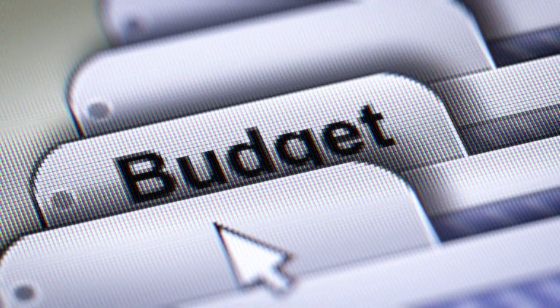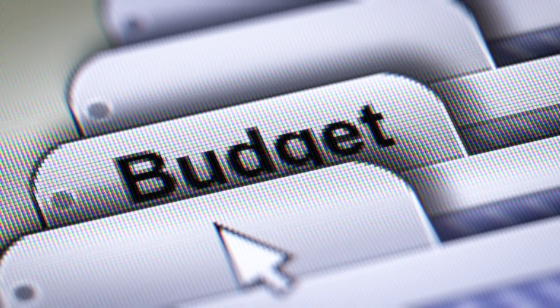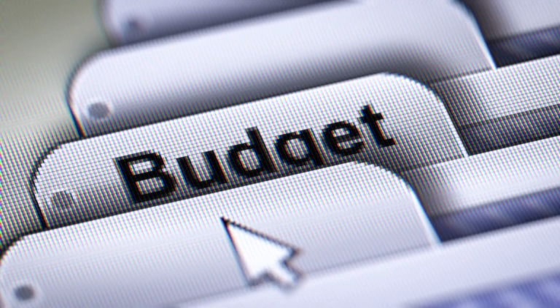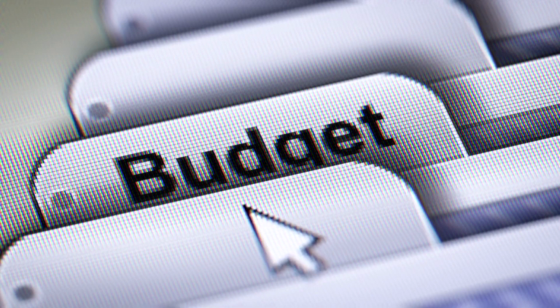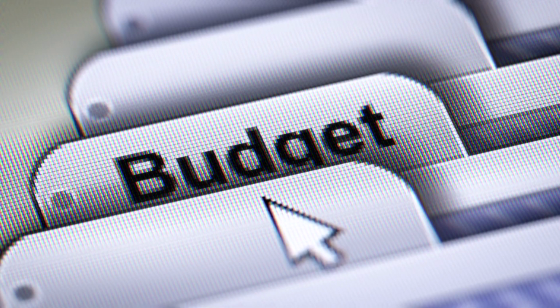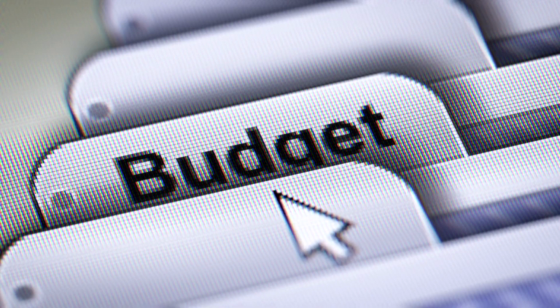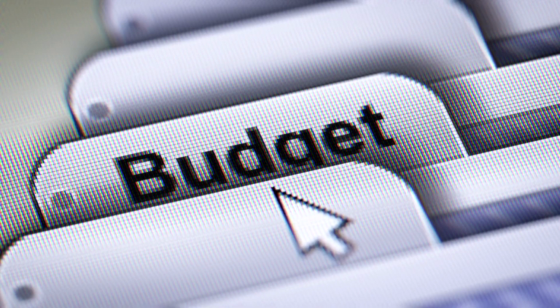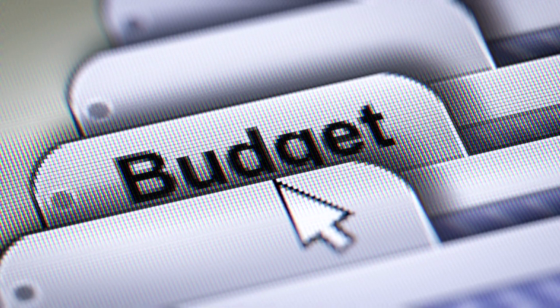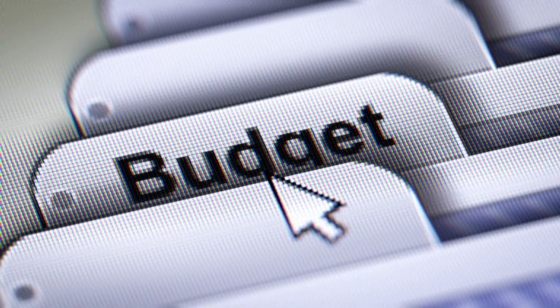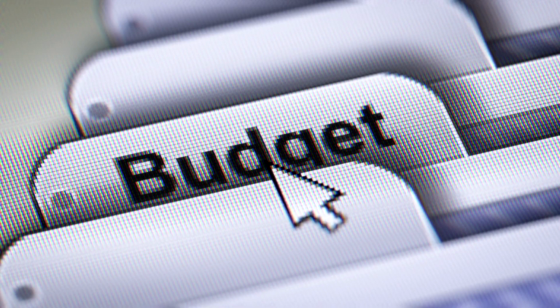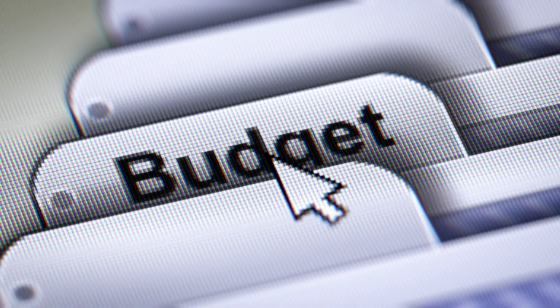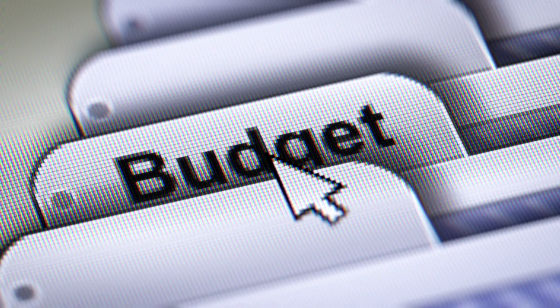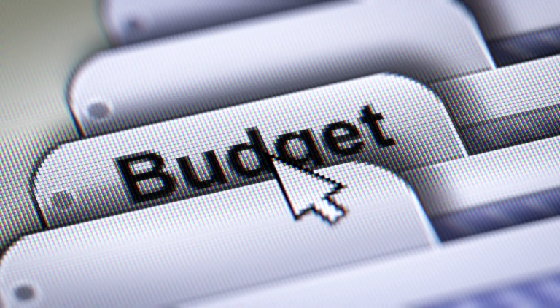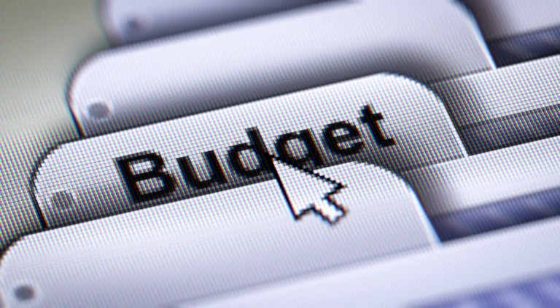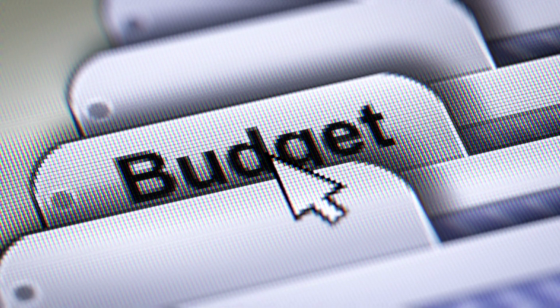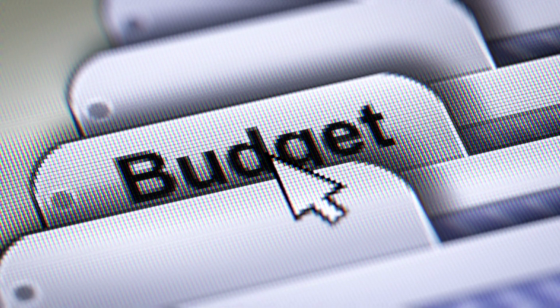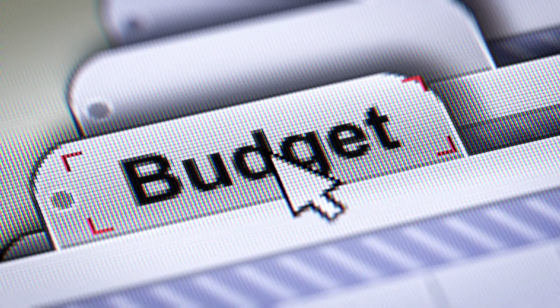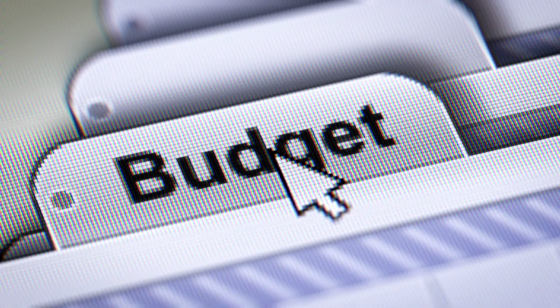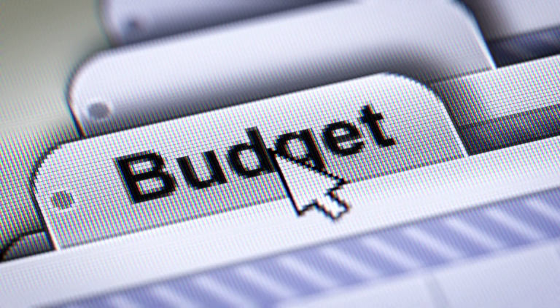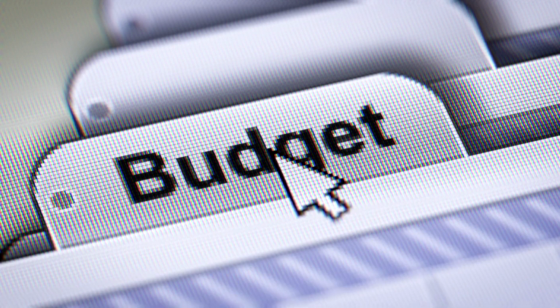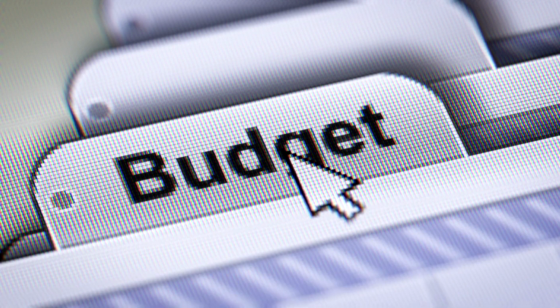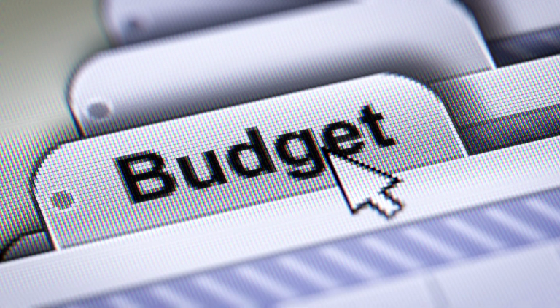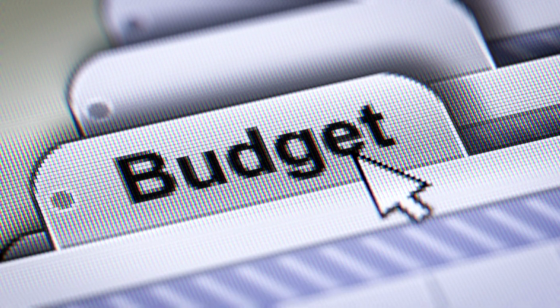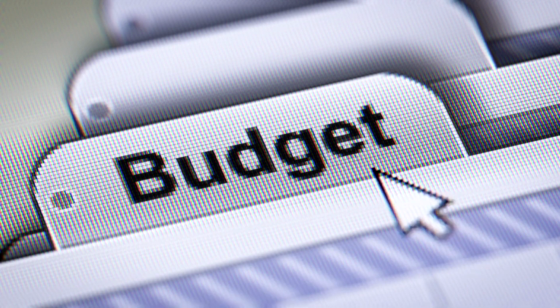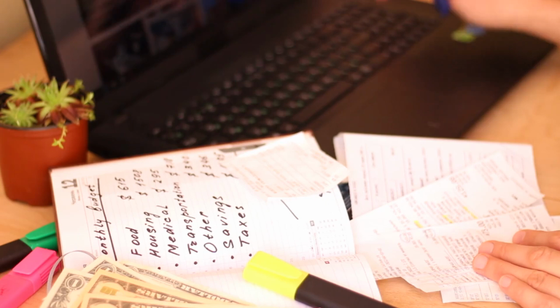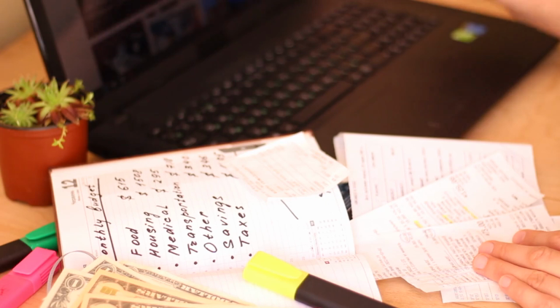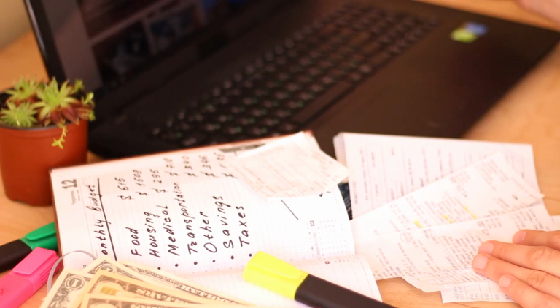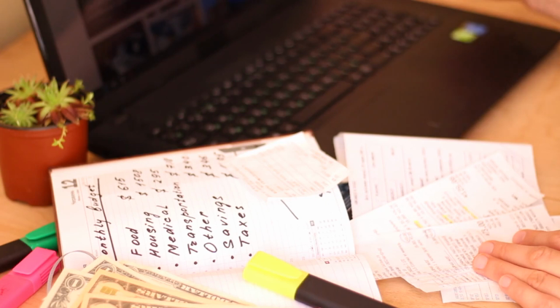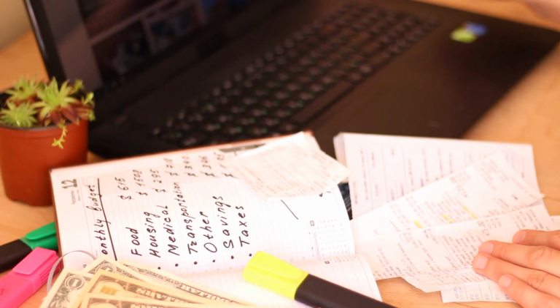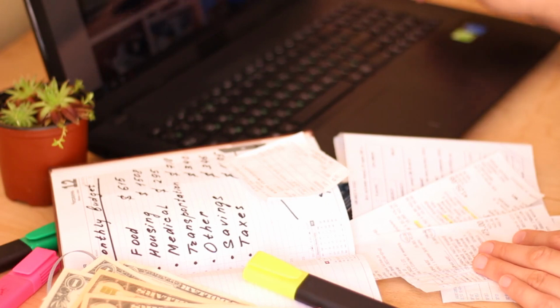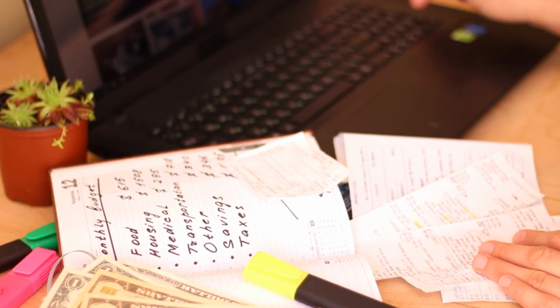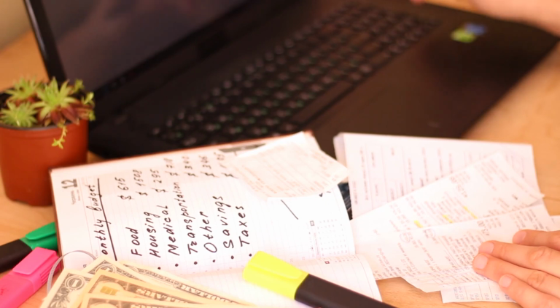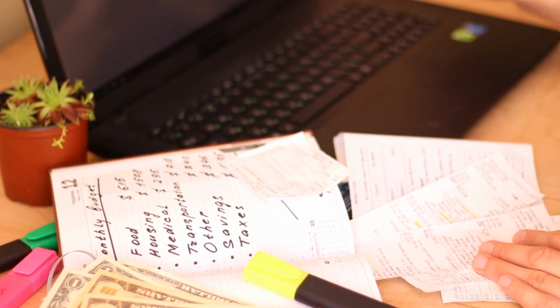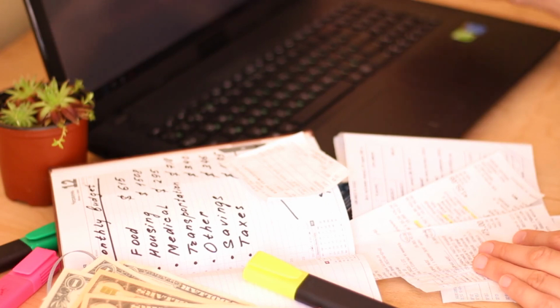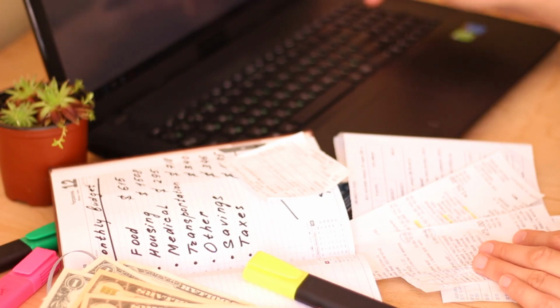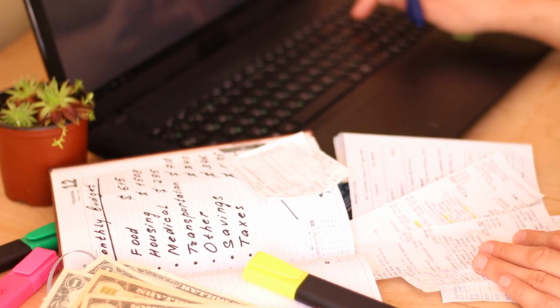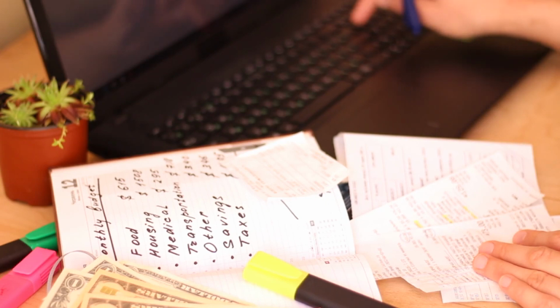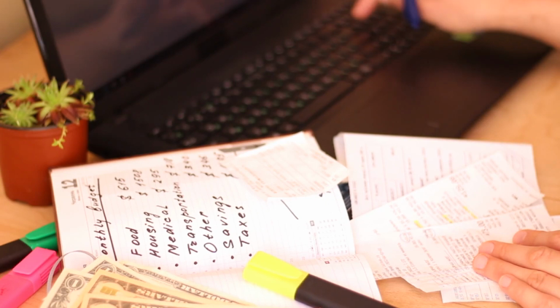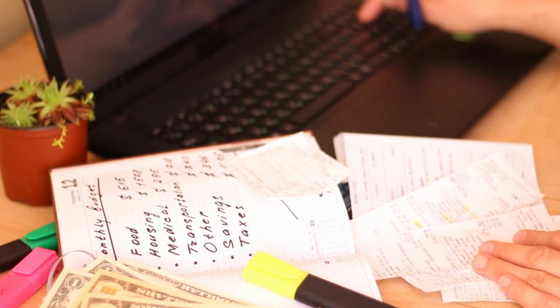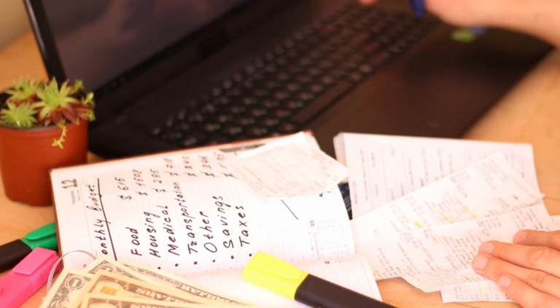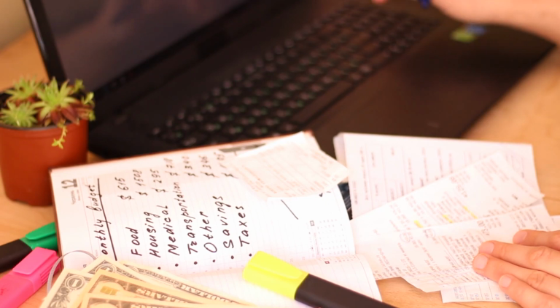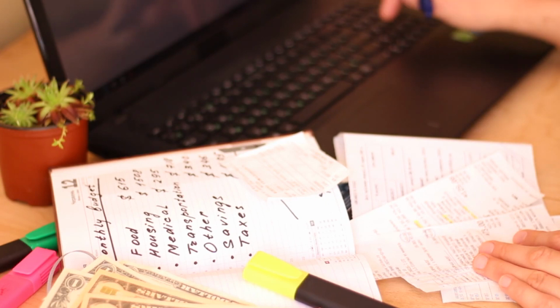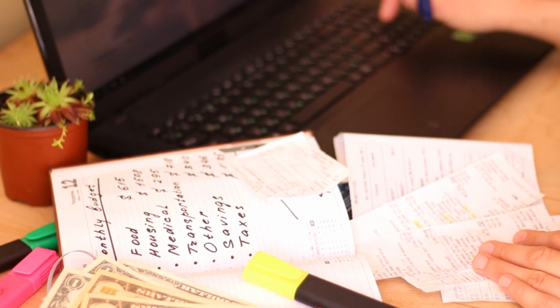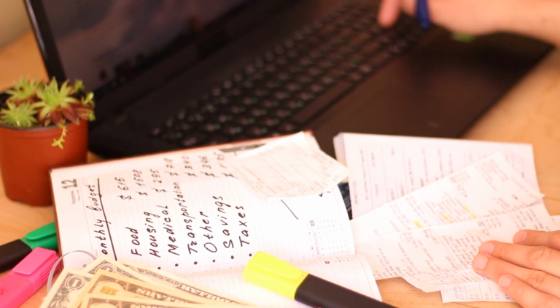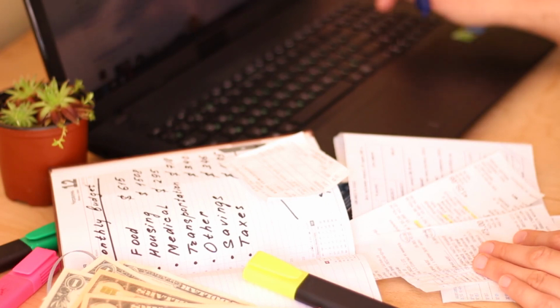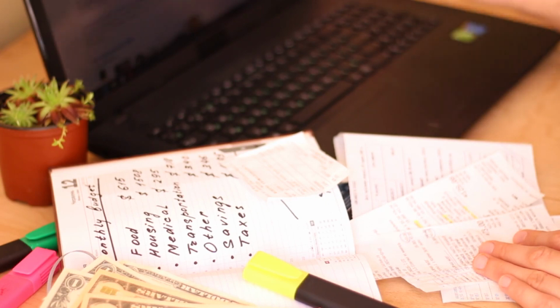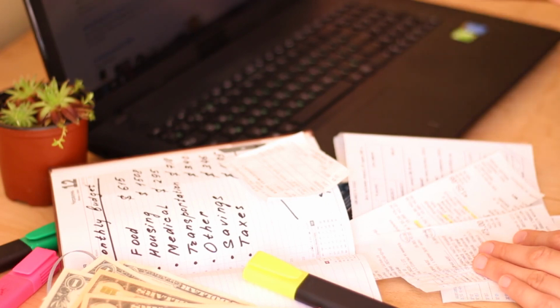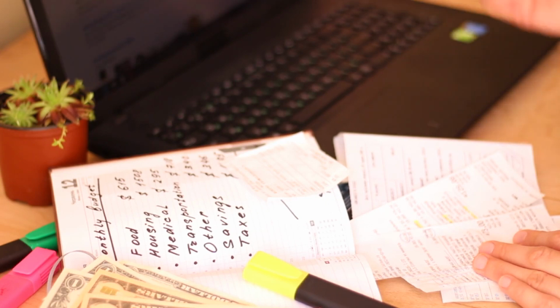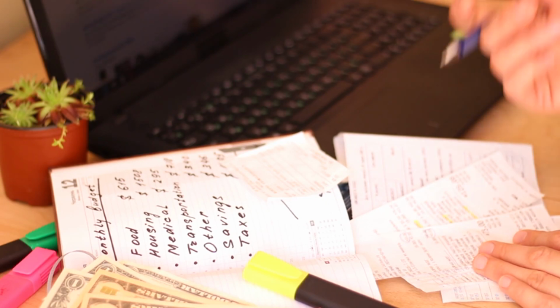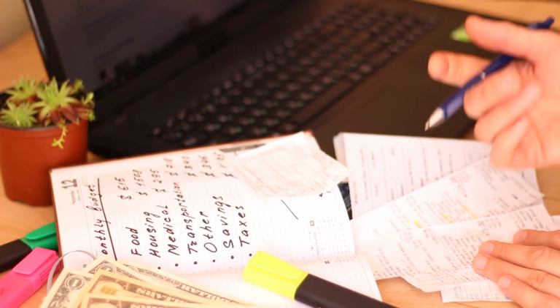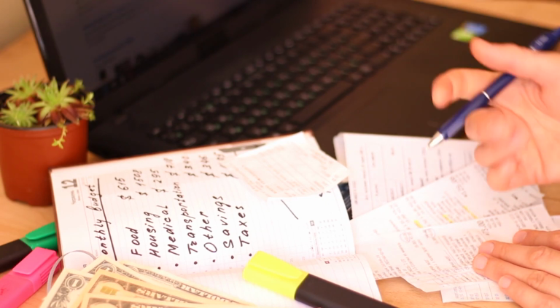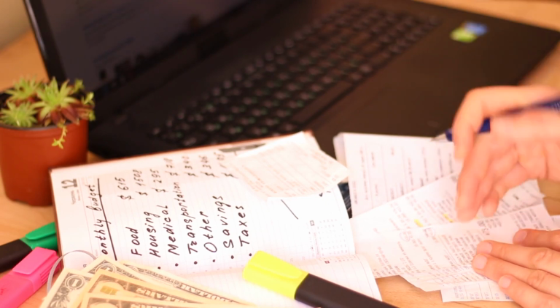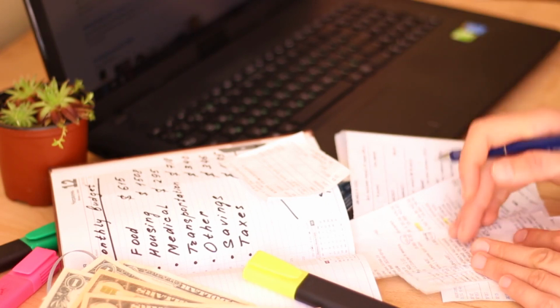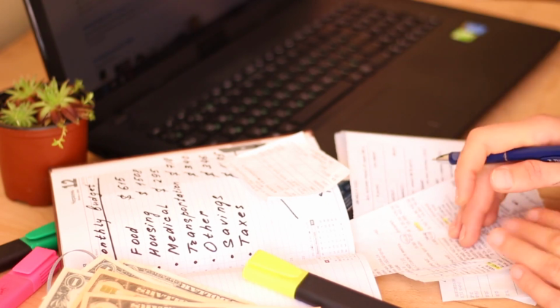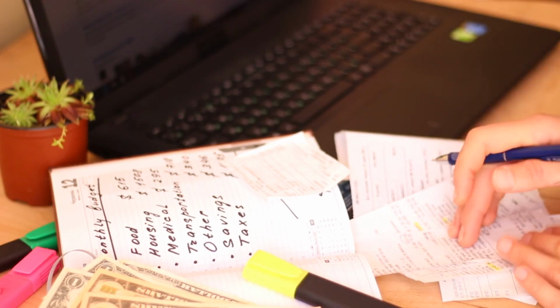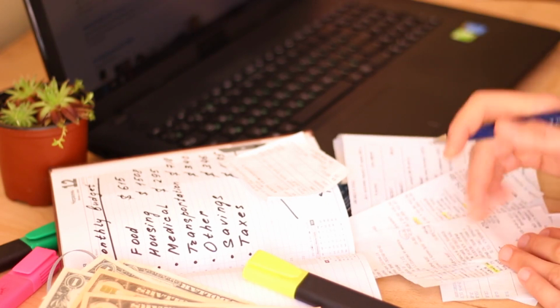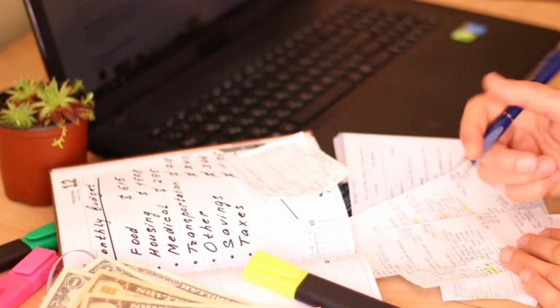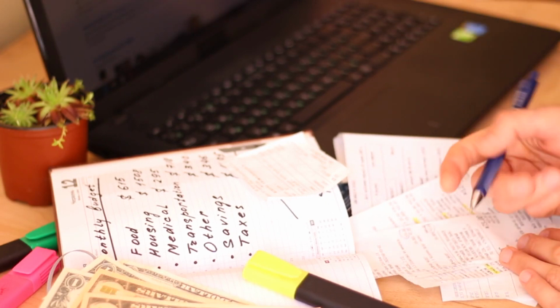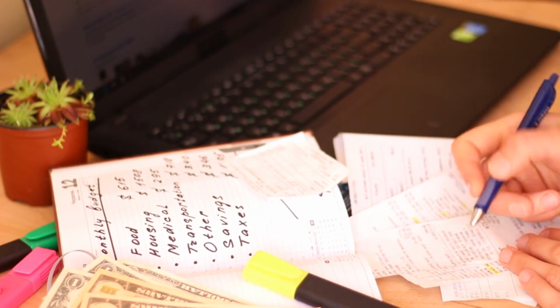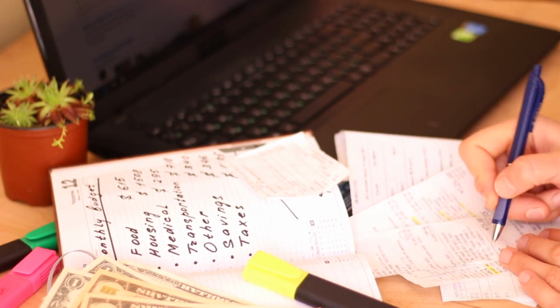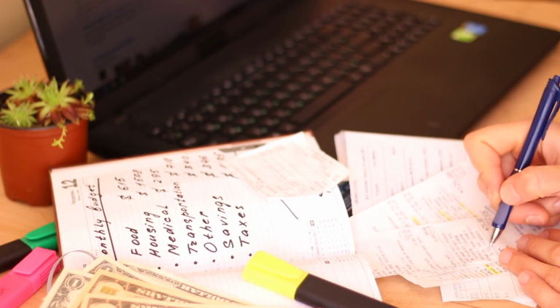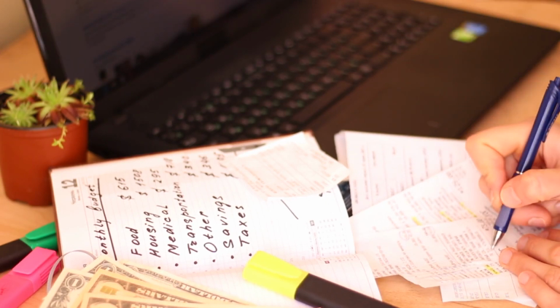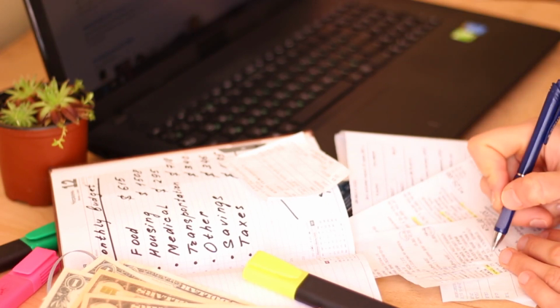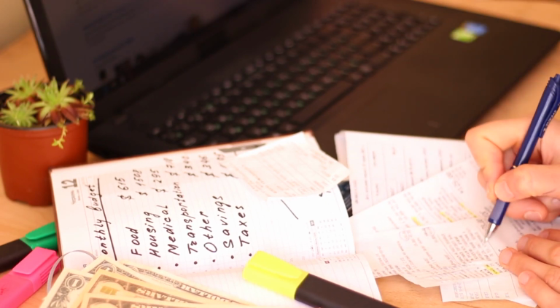Review your budget regularly to track your progress and make adjustments as needed. Use budgeting software or apps to simplify the process and stay organized.